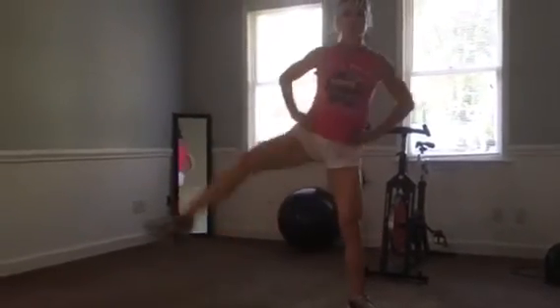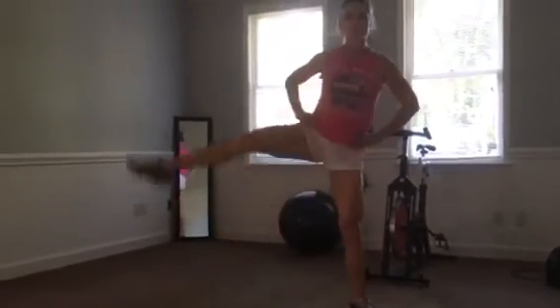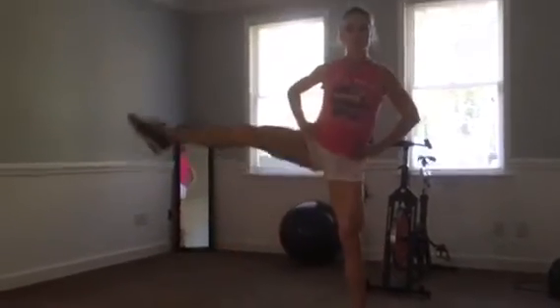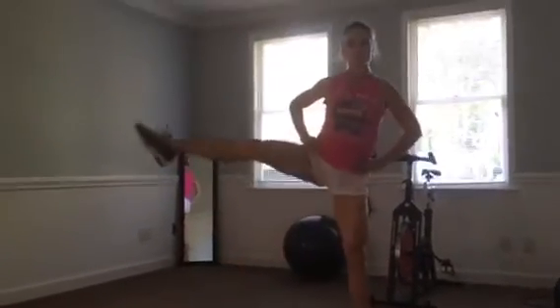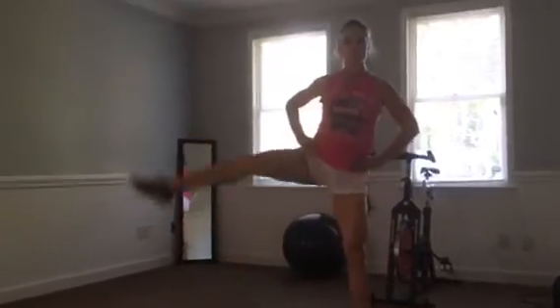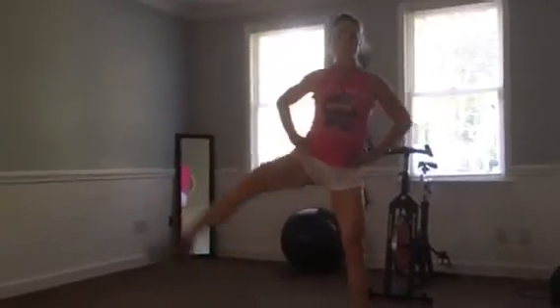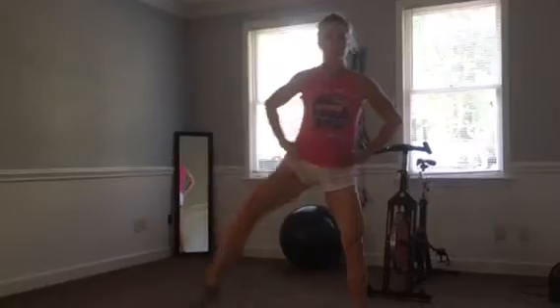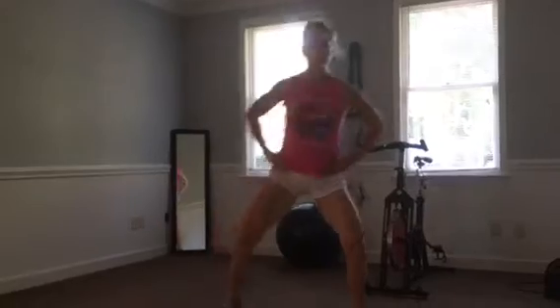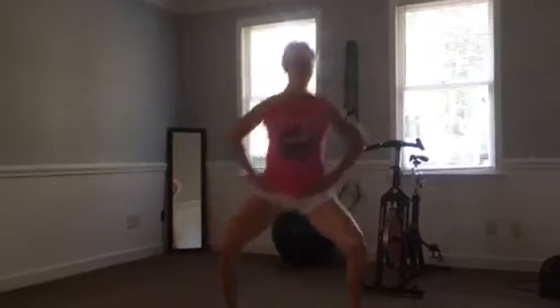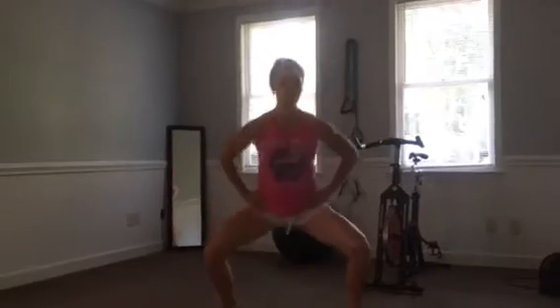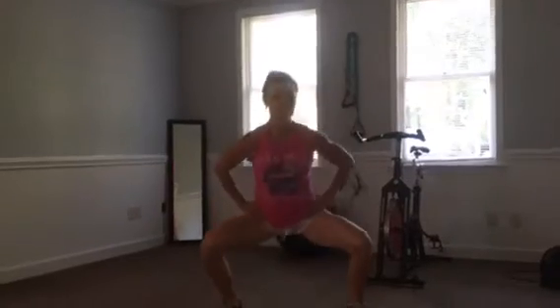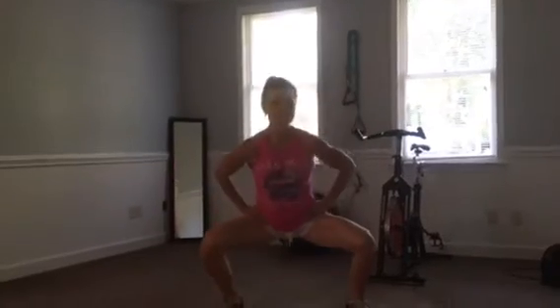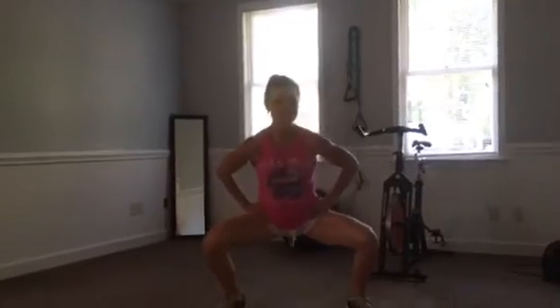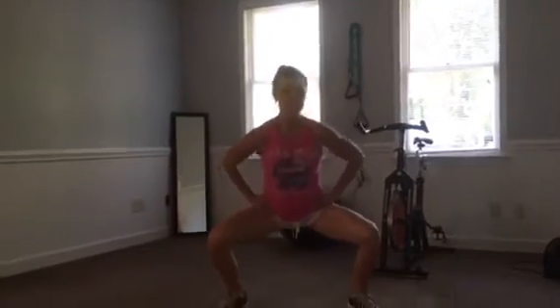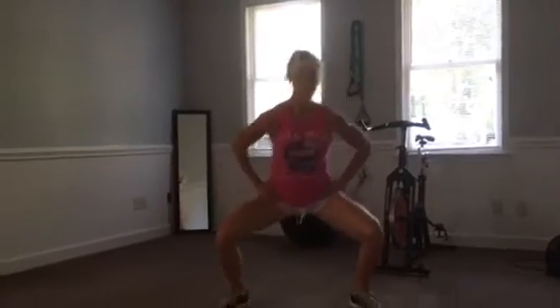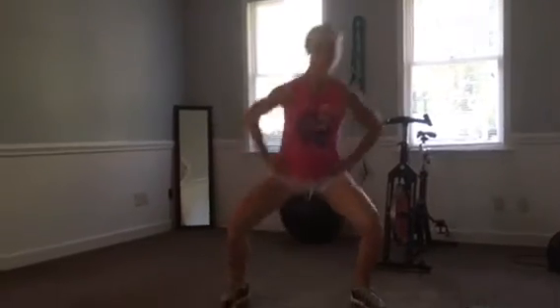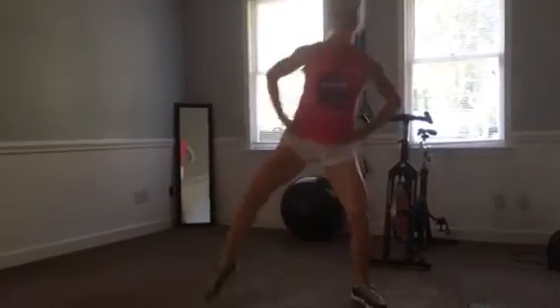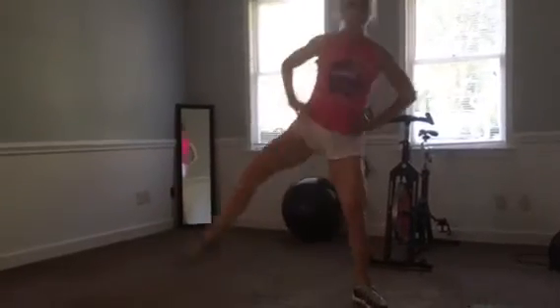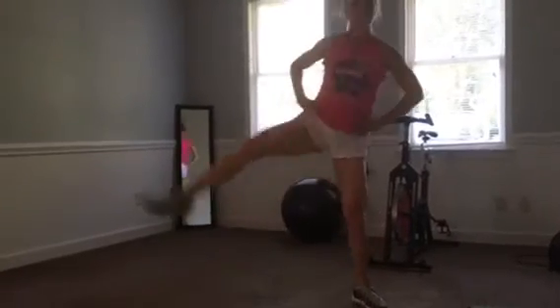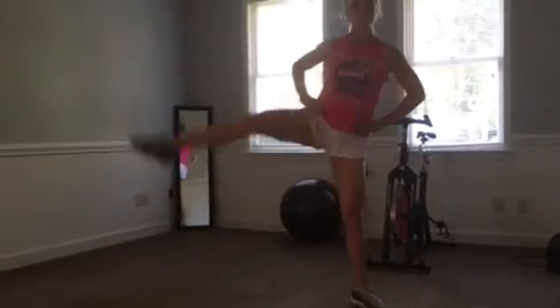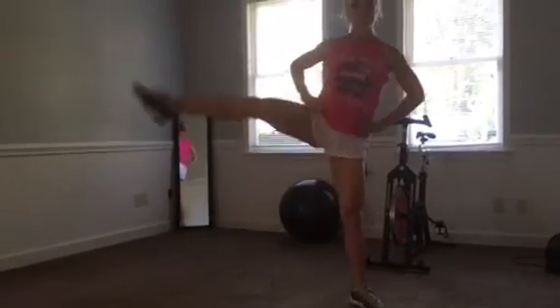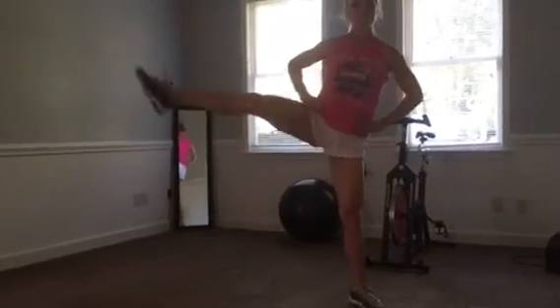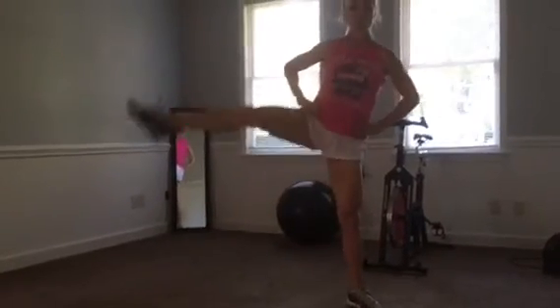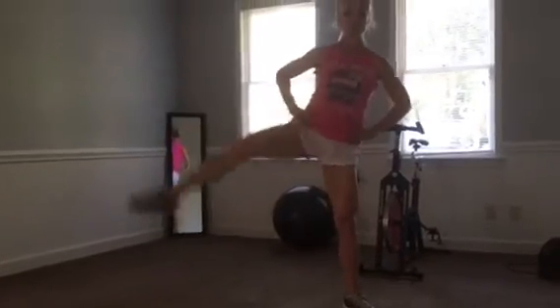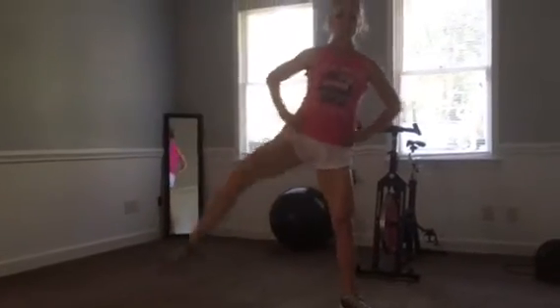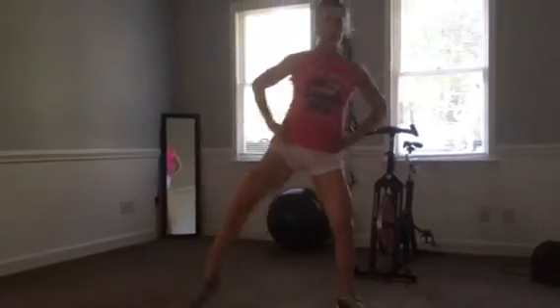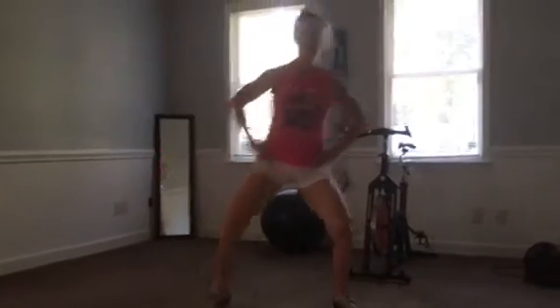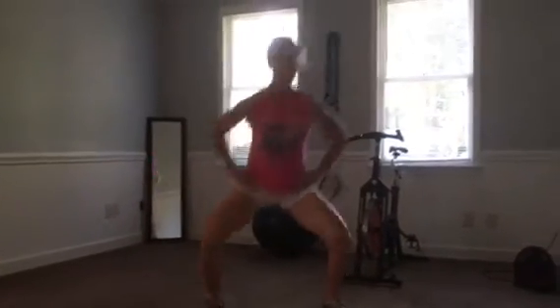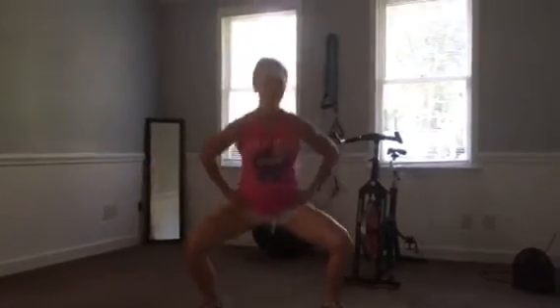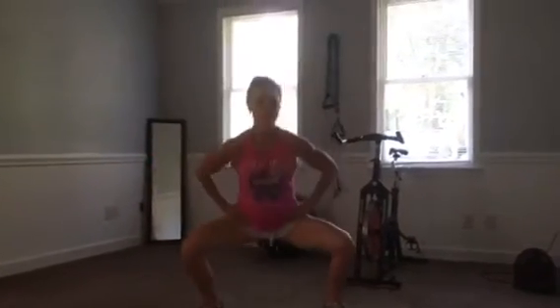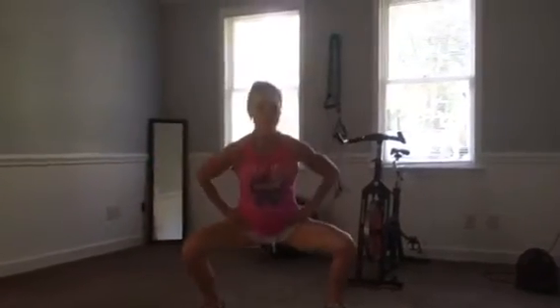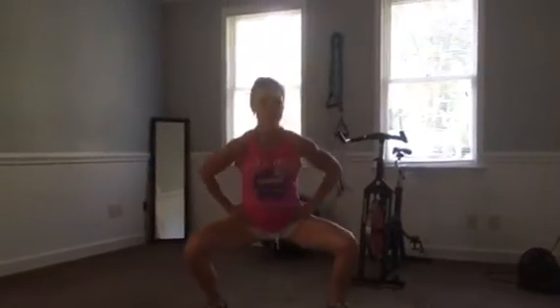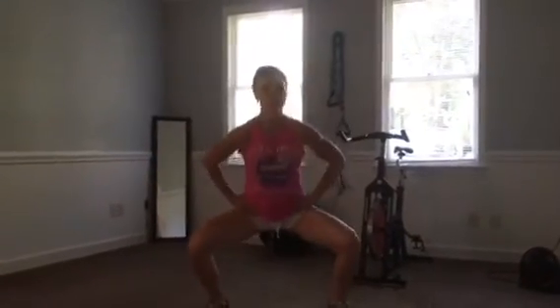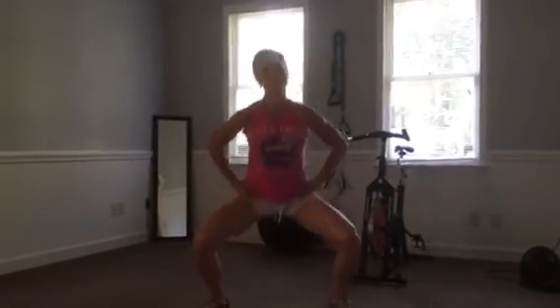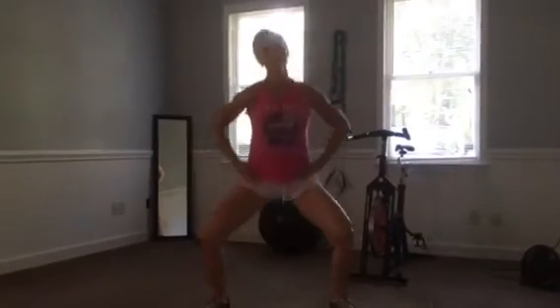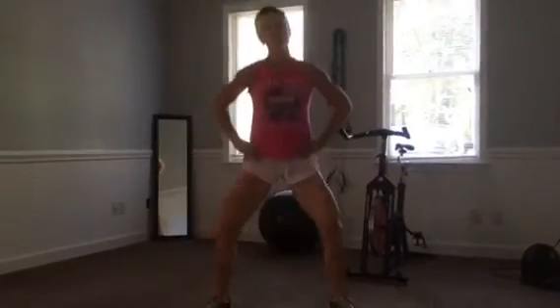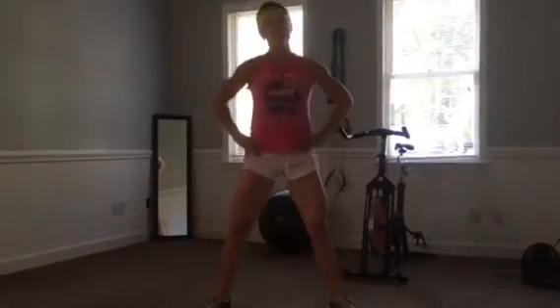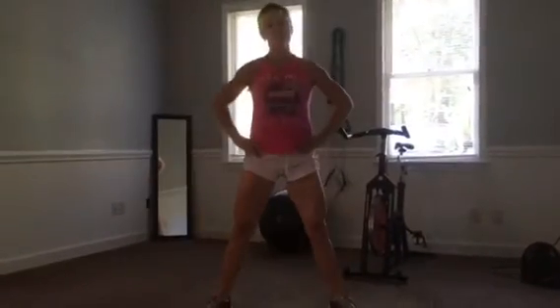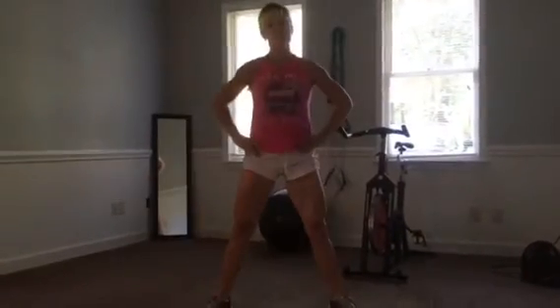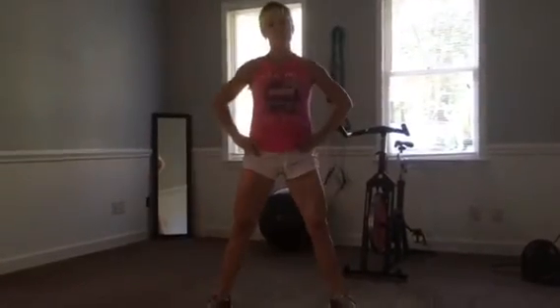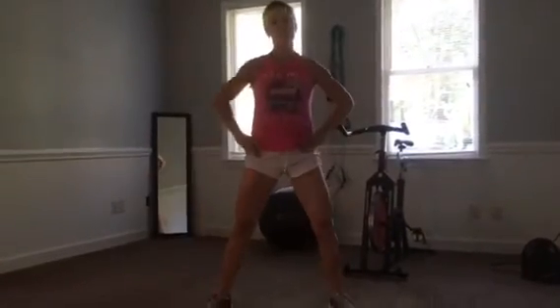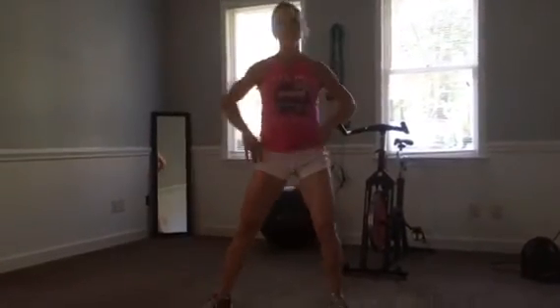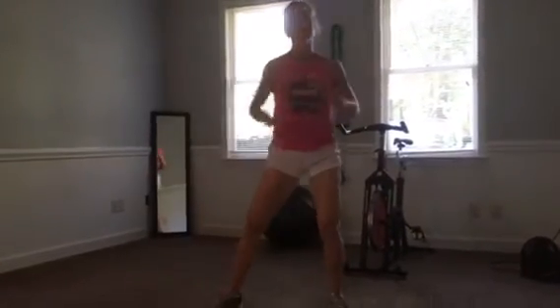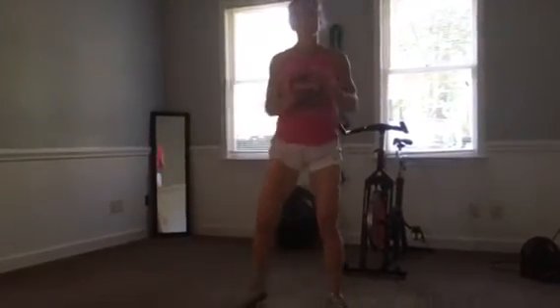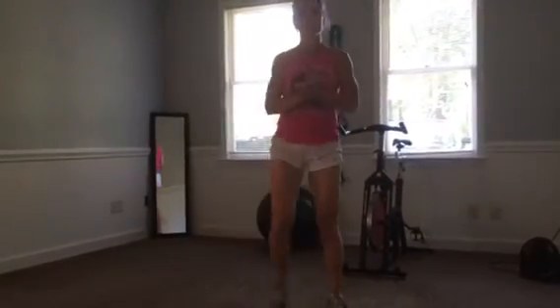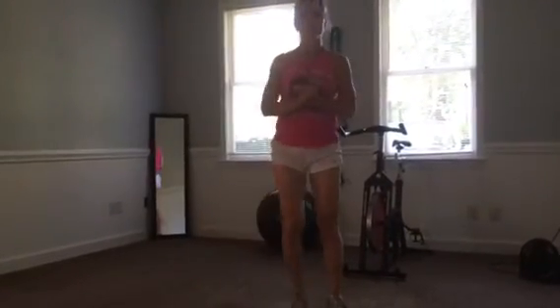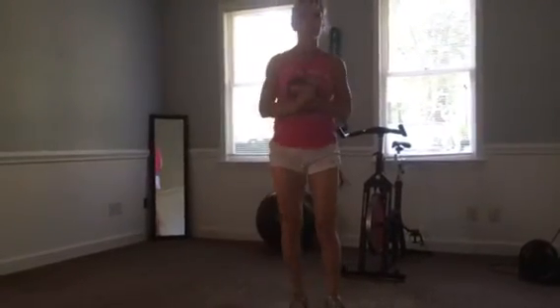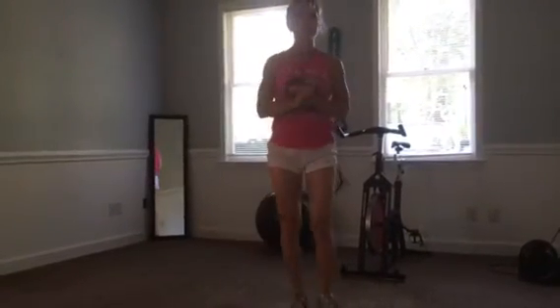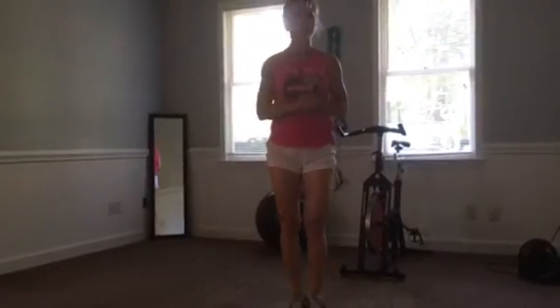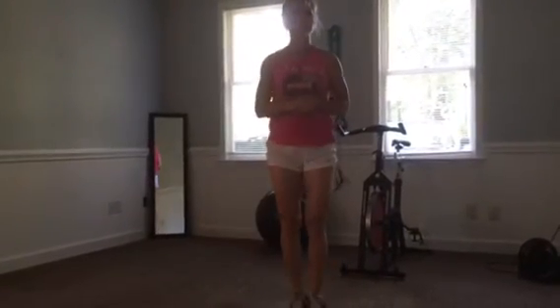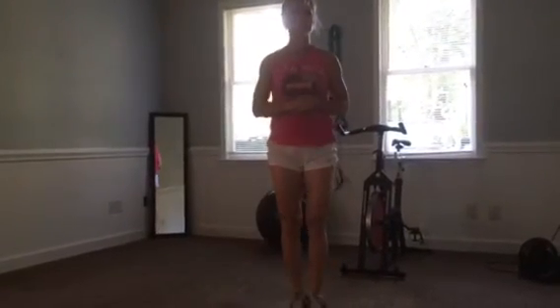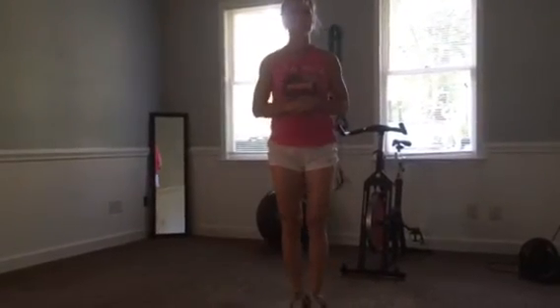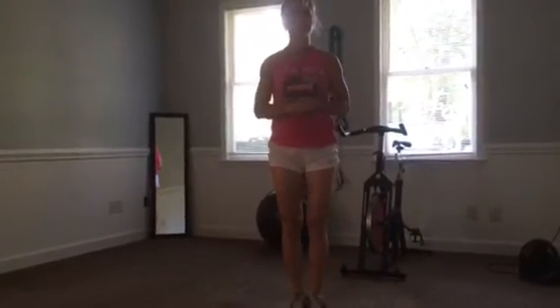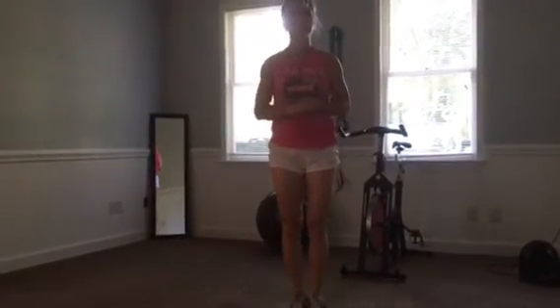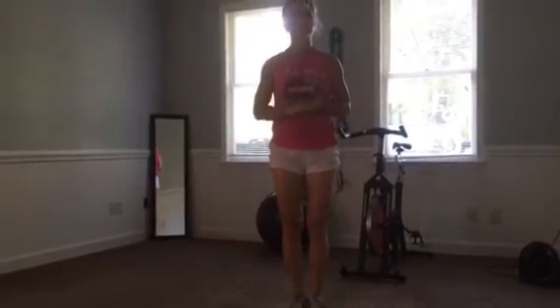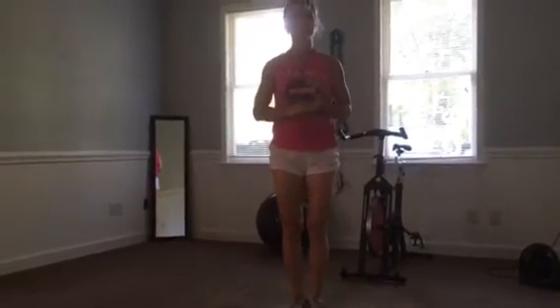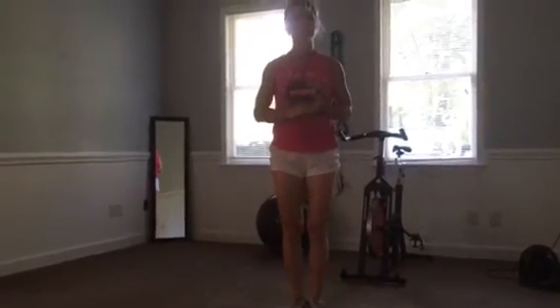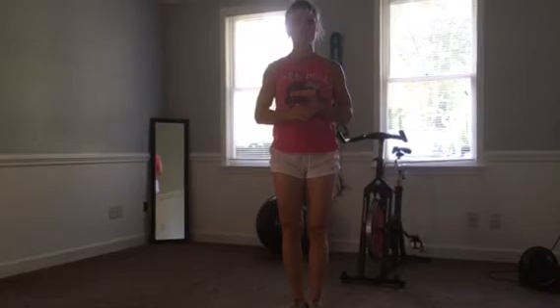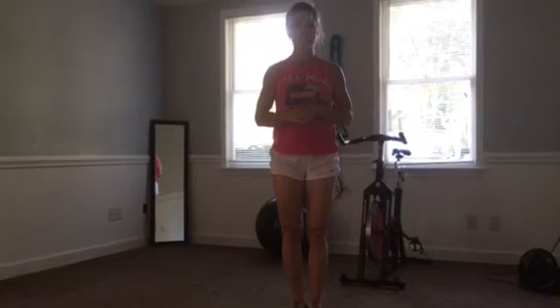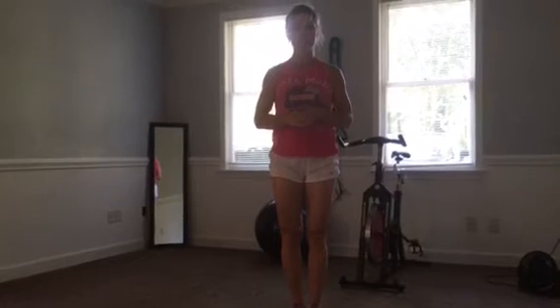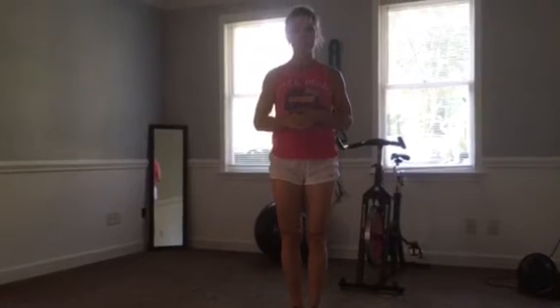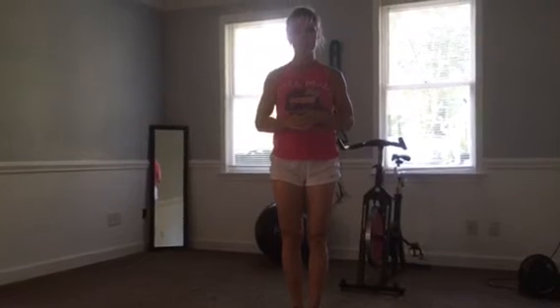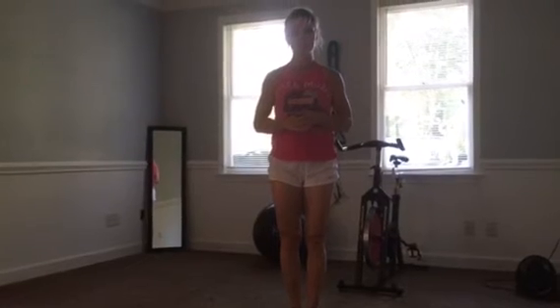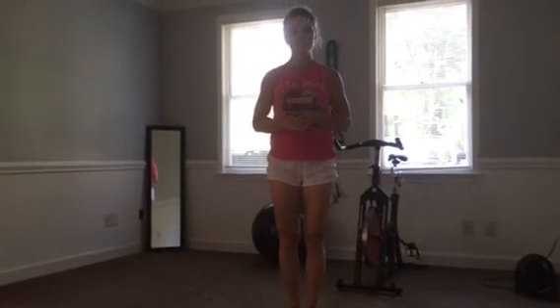This works the gluteus medius big time, and some other things. Anyway, that is your sumo squat side leg raise.